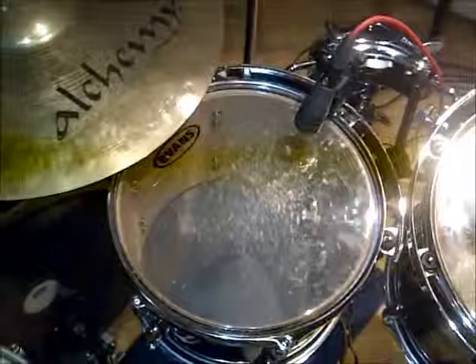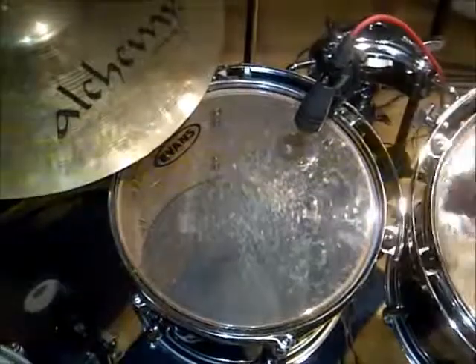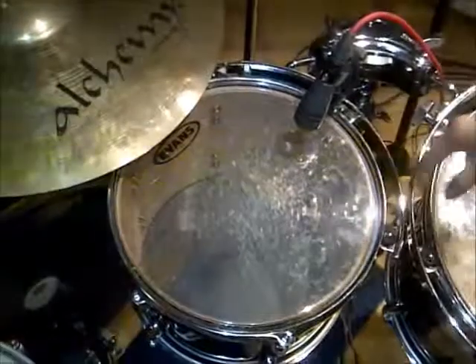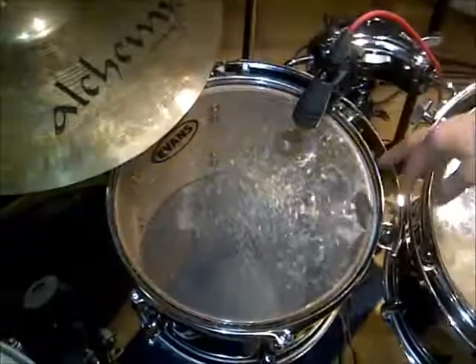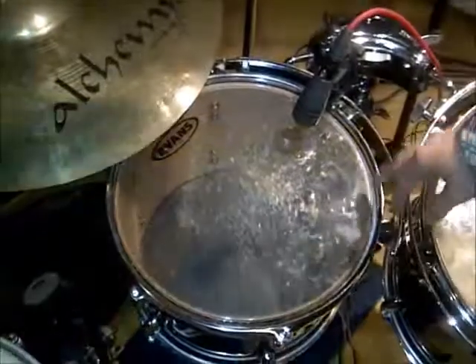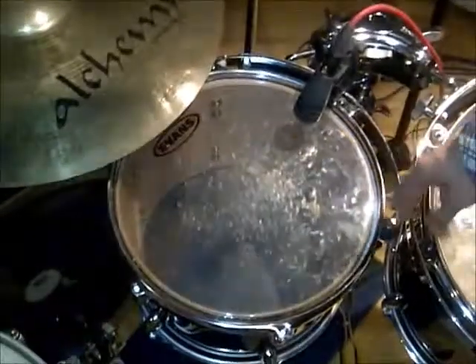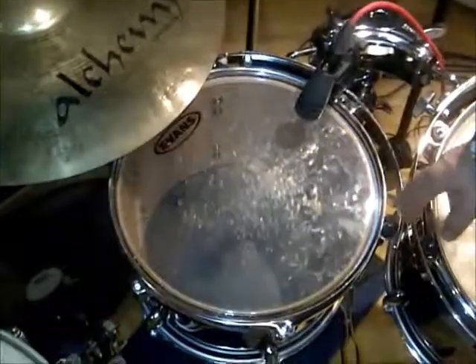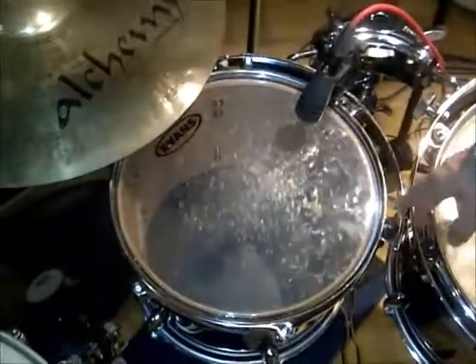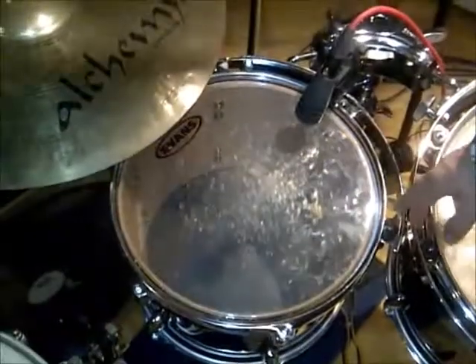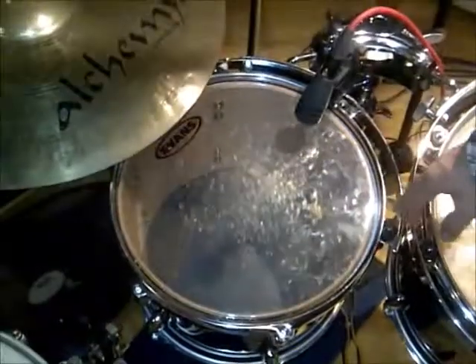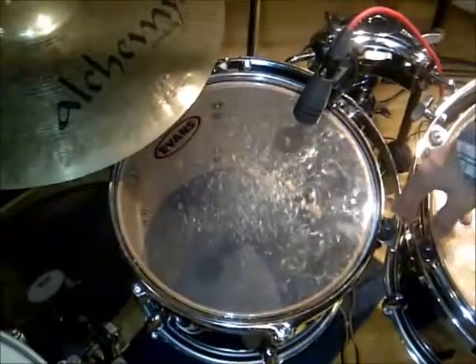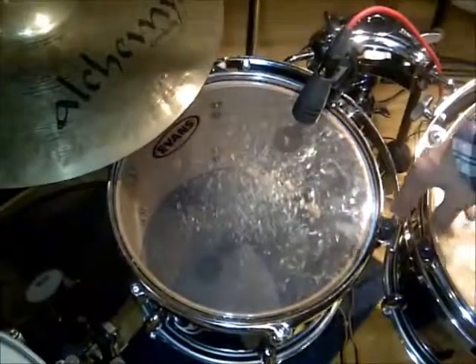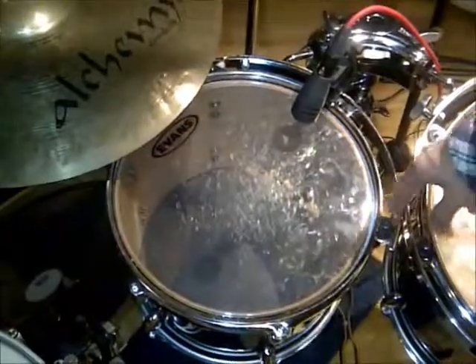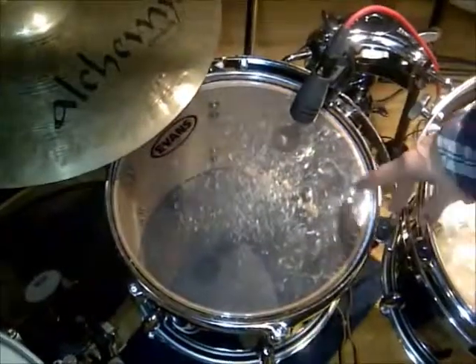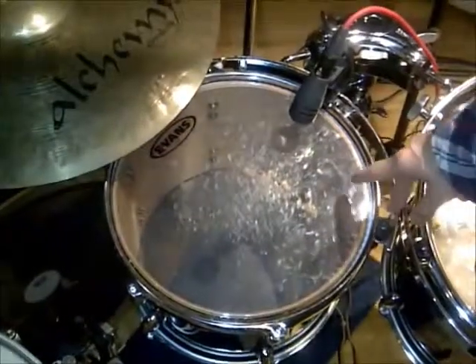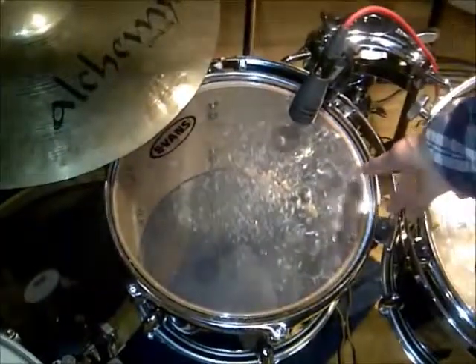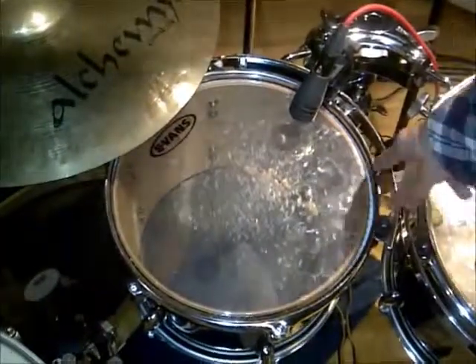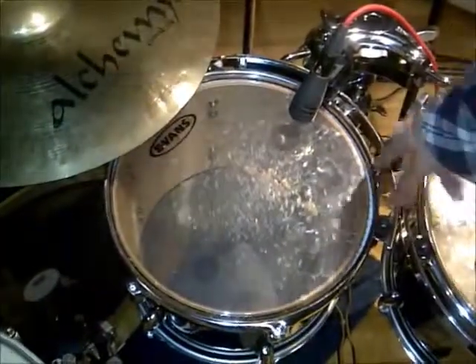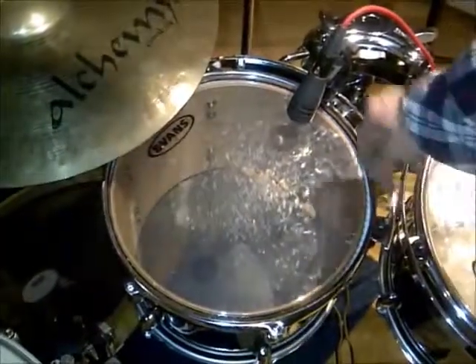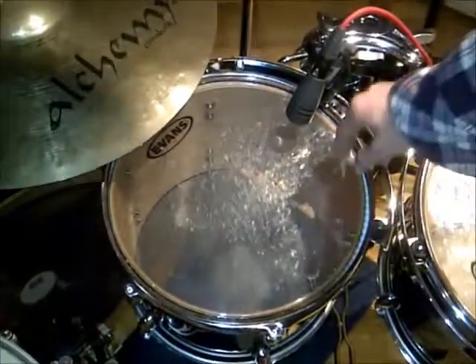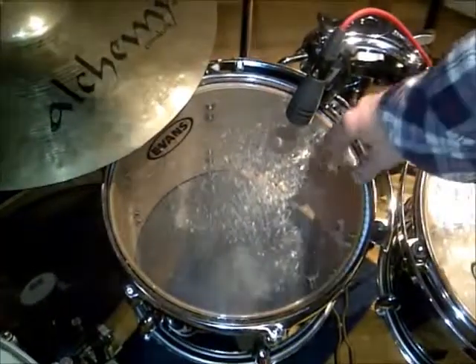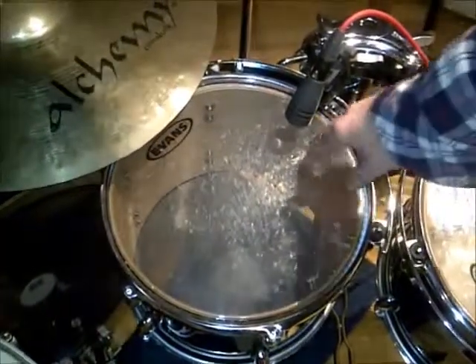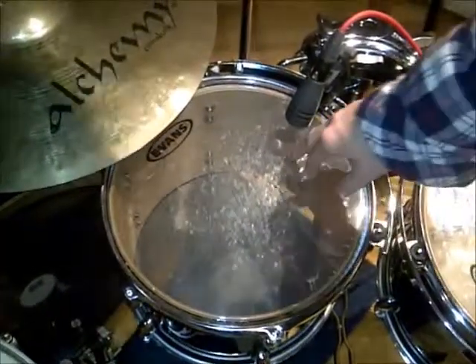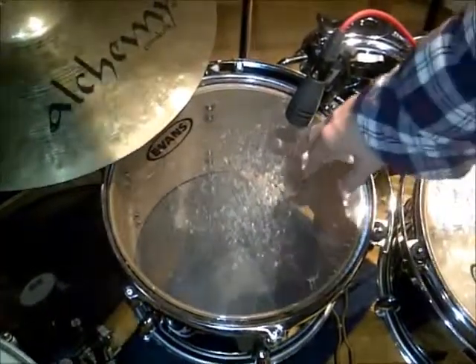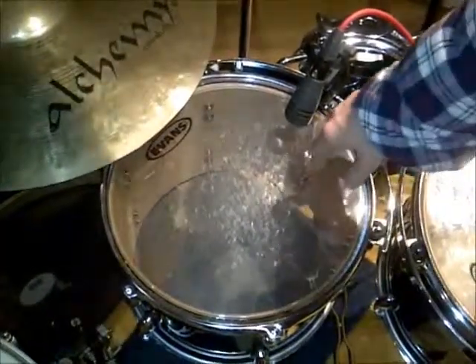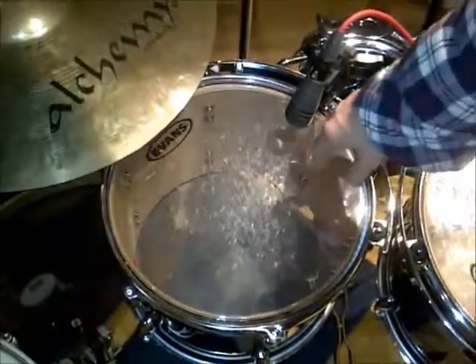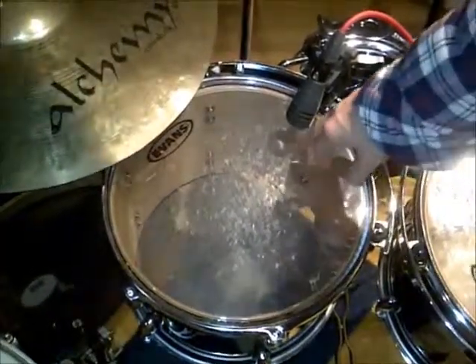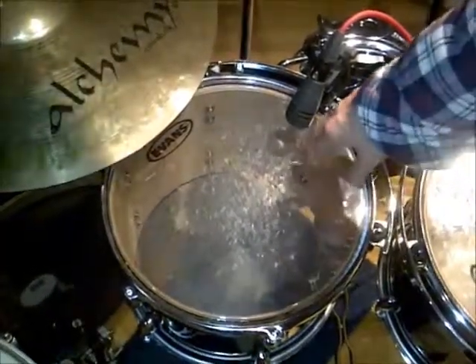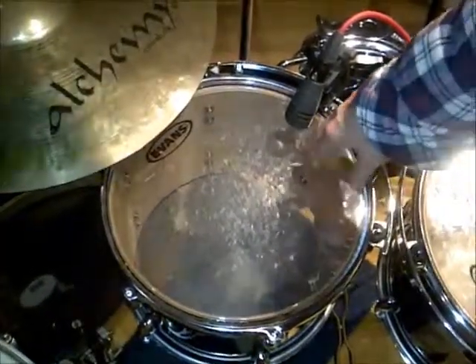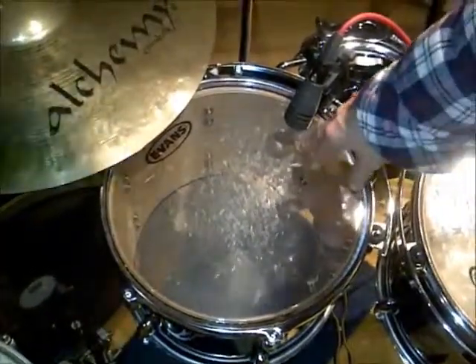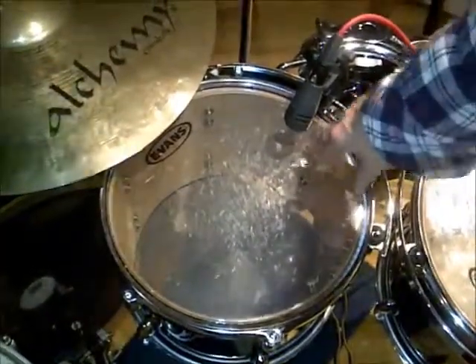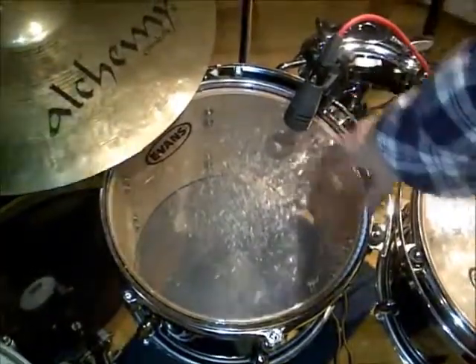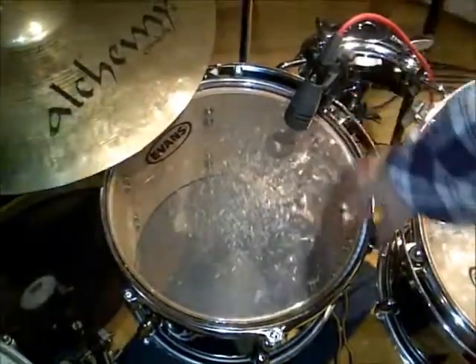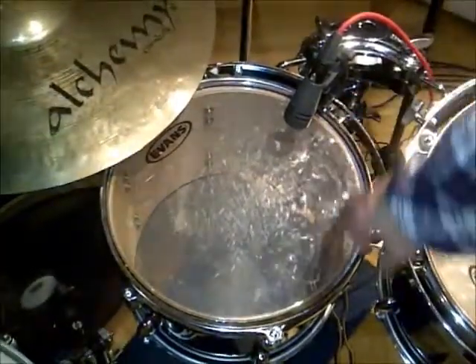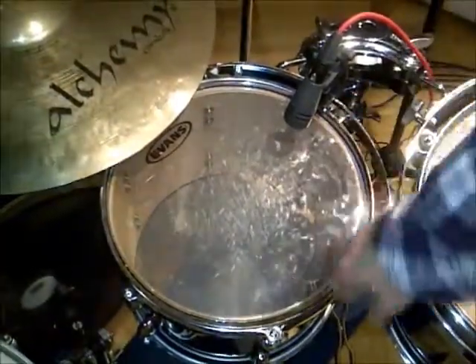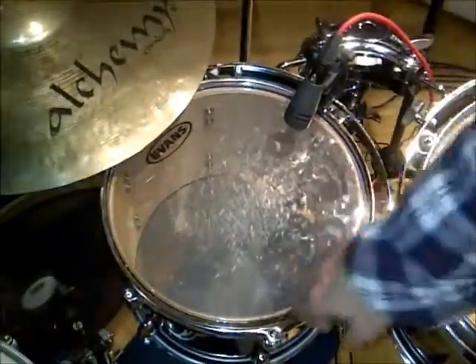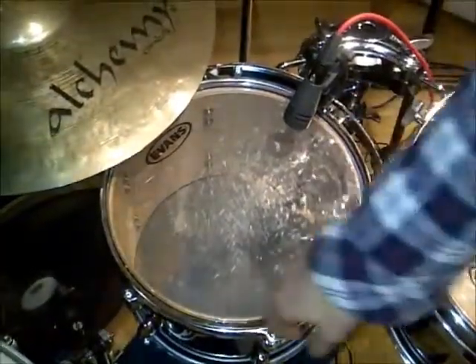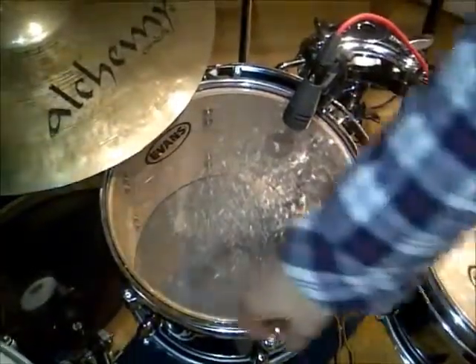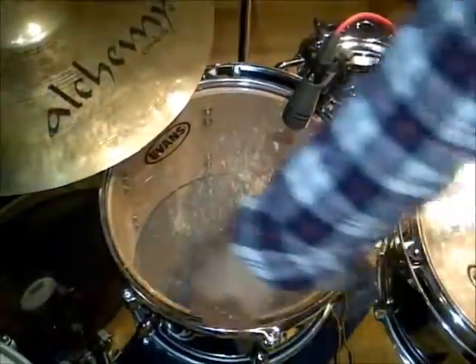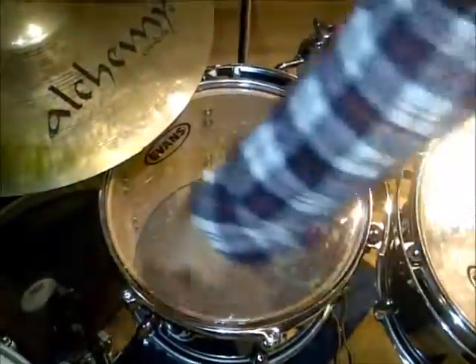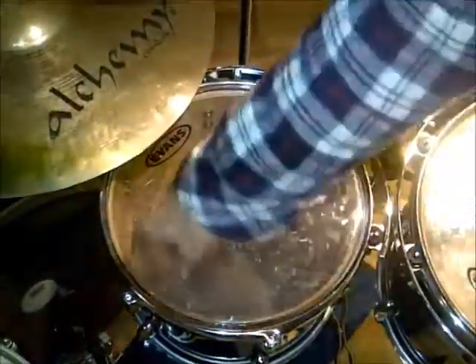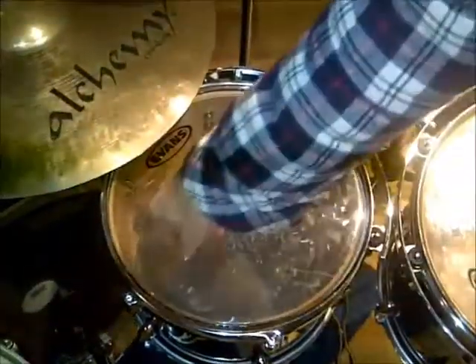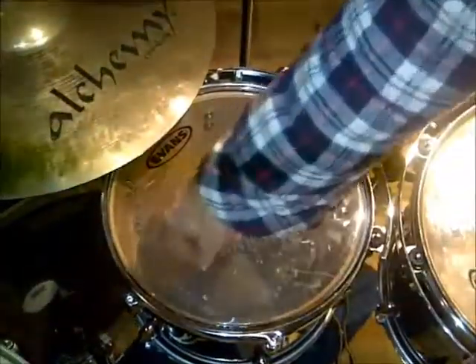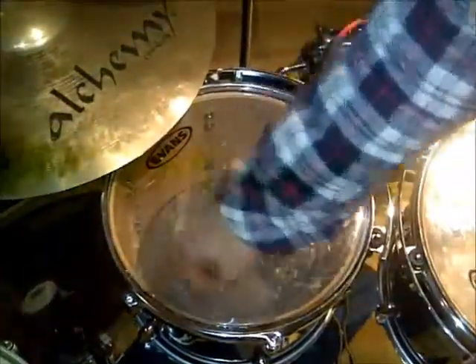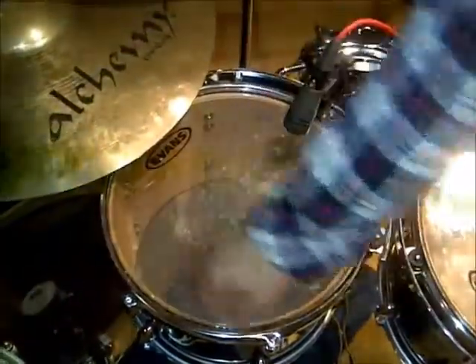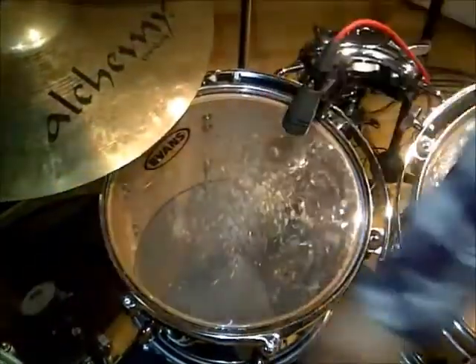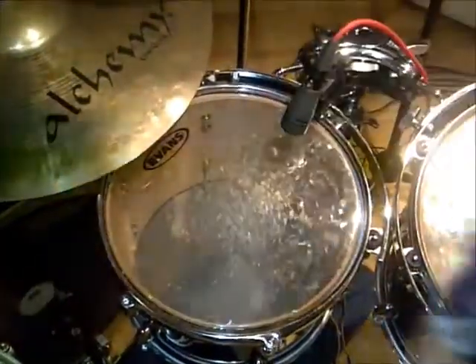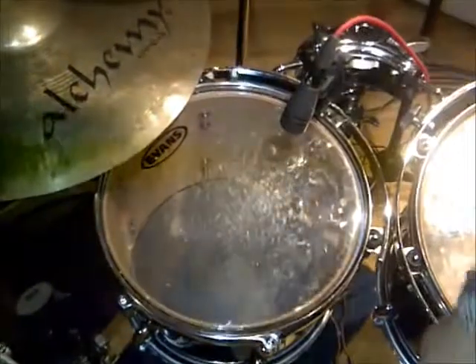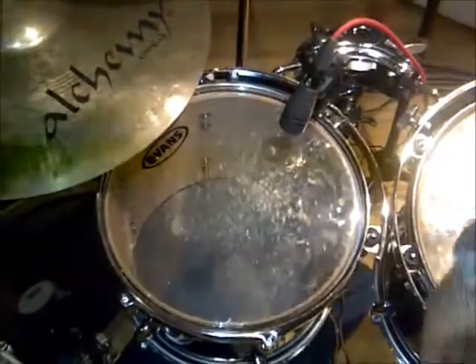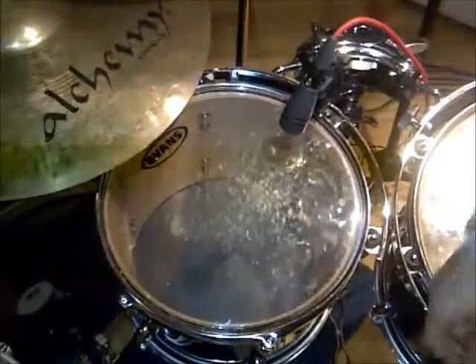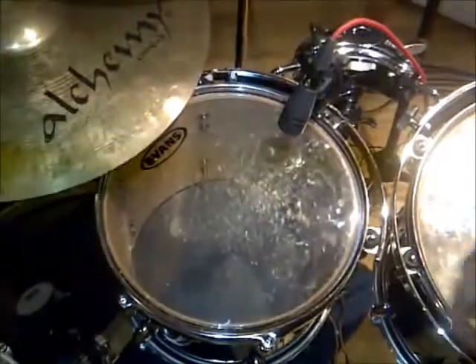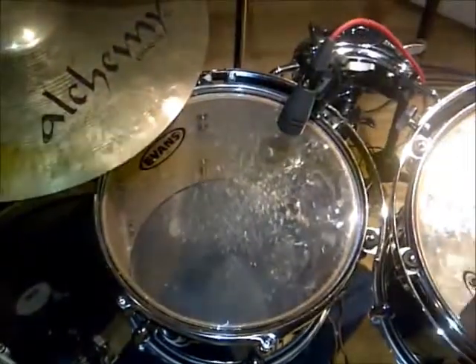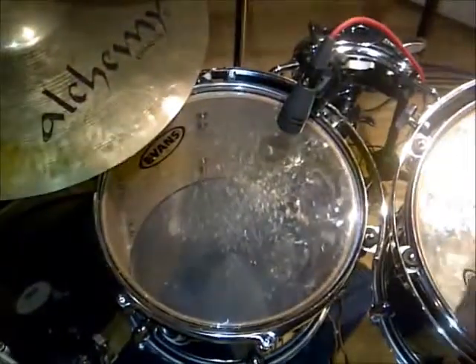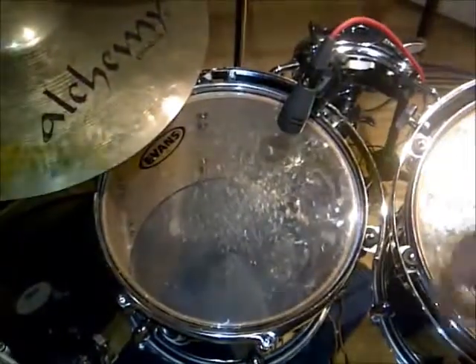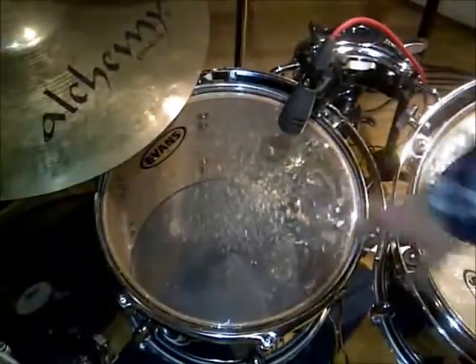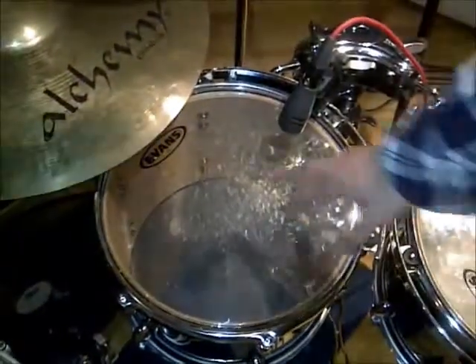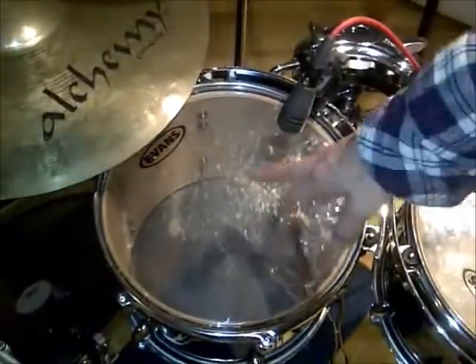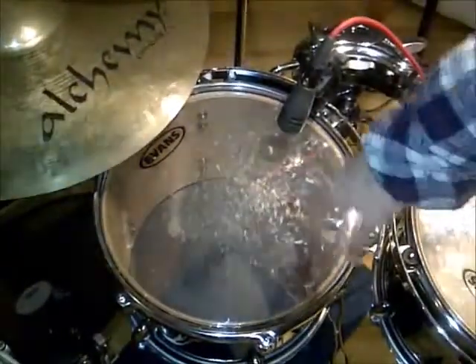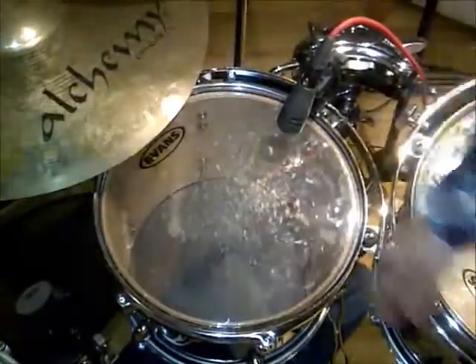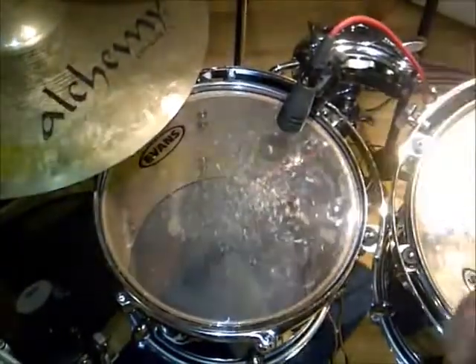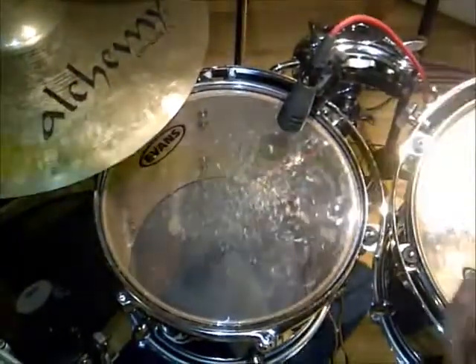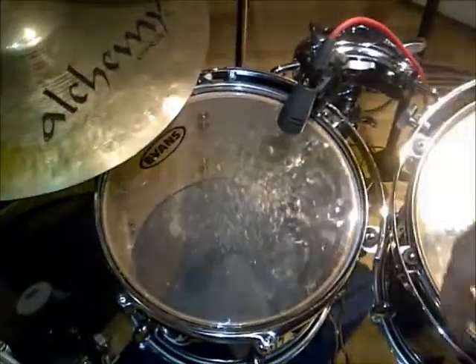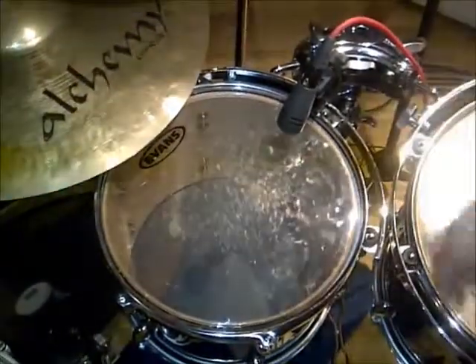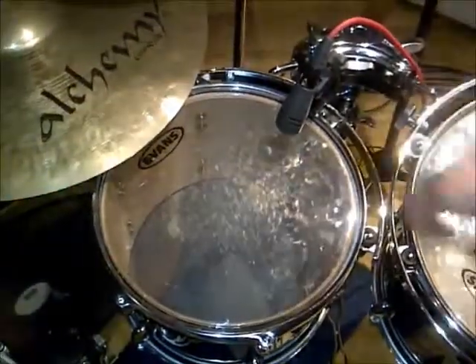On the second rack tom I've used a Sennheiser E604, this time pointing towards the outer edge of the drum for a darker sound.